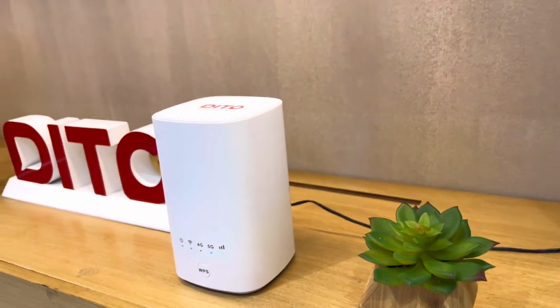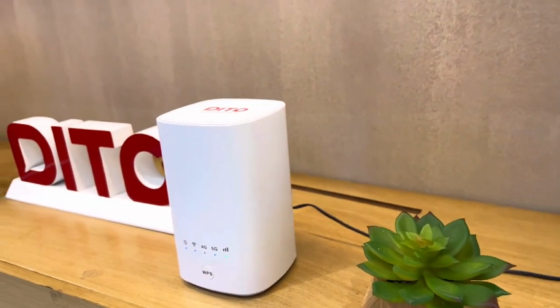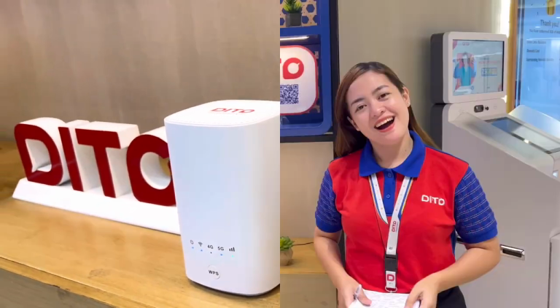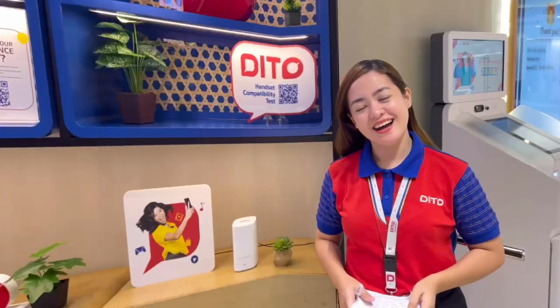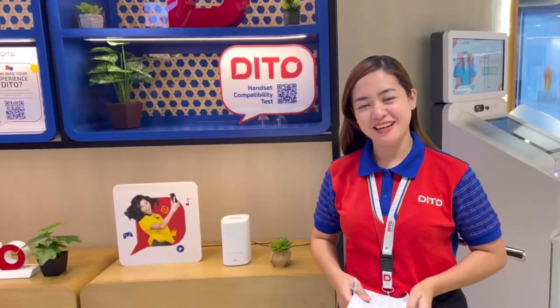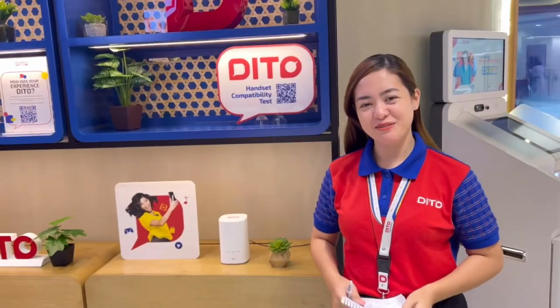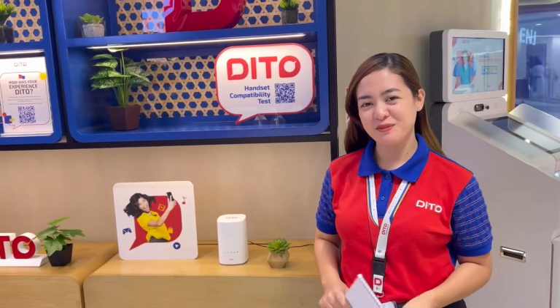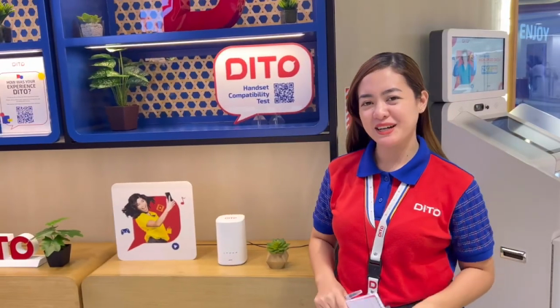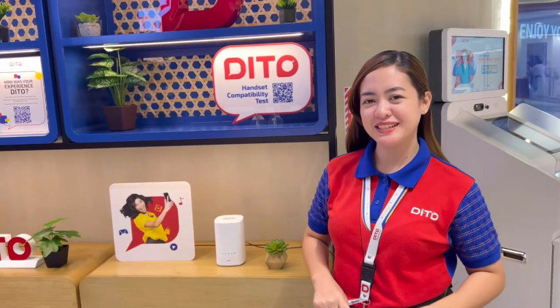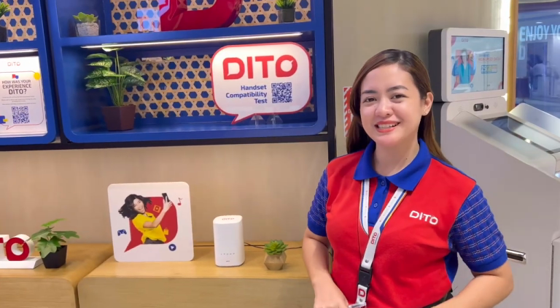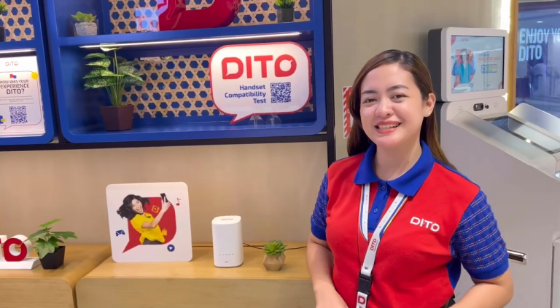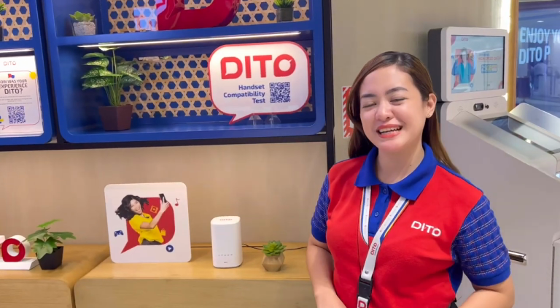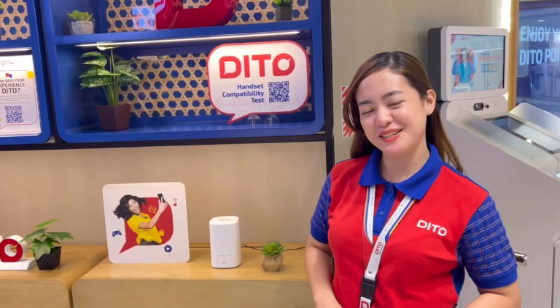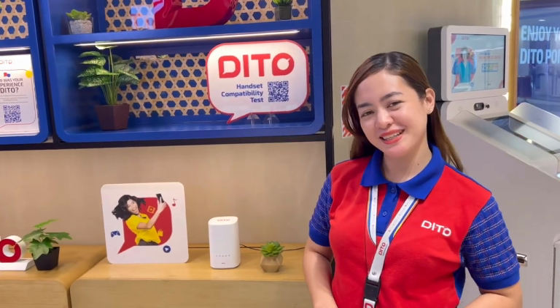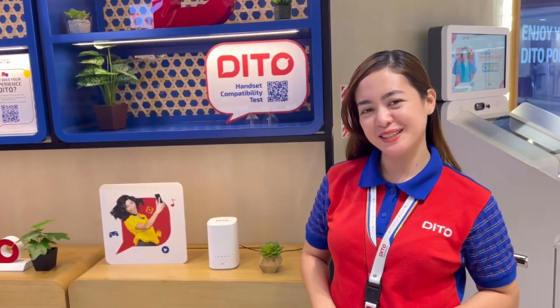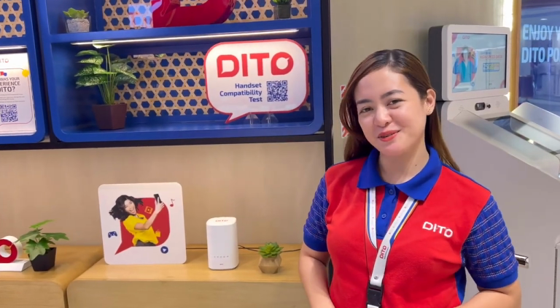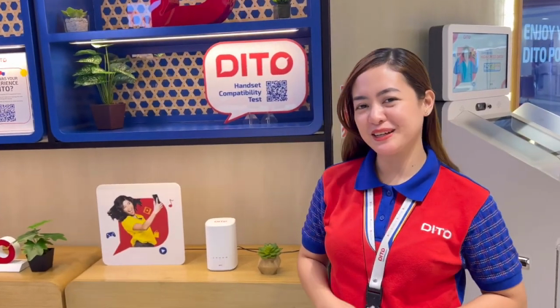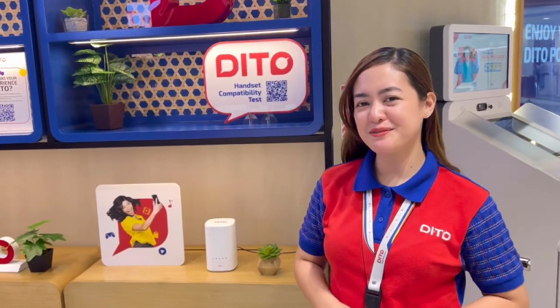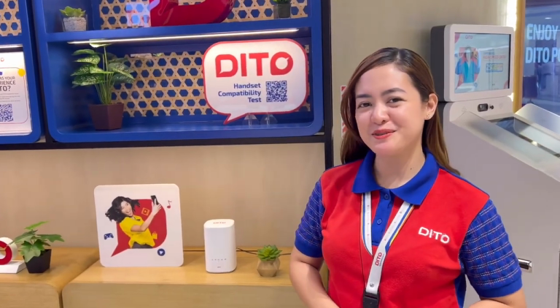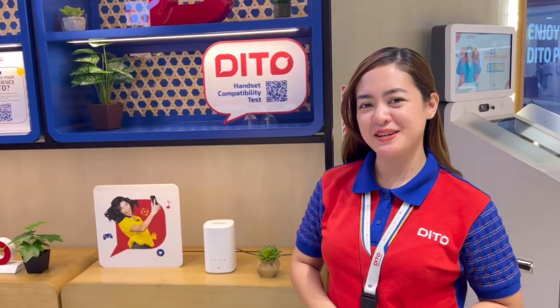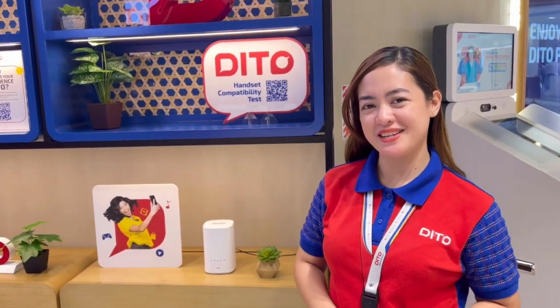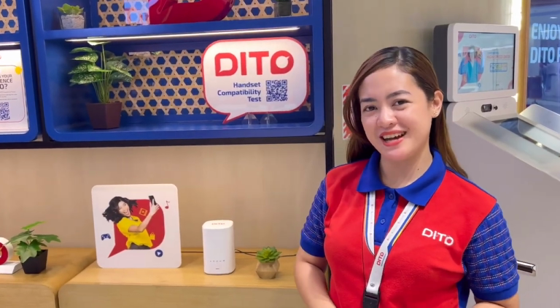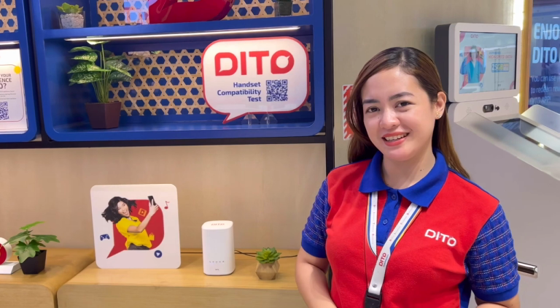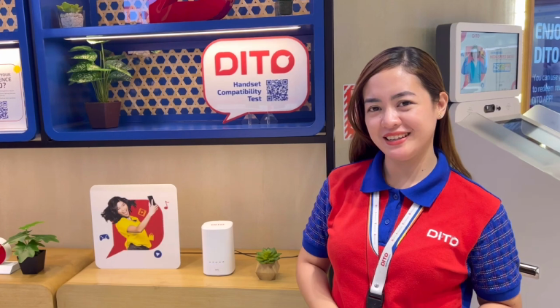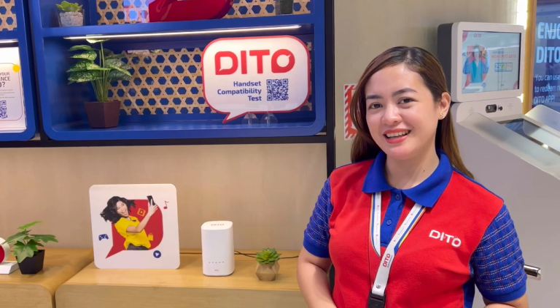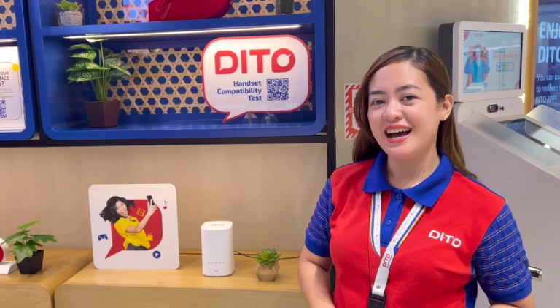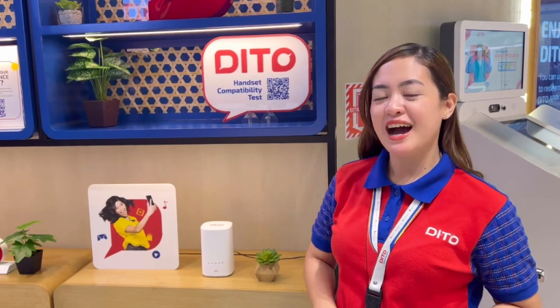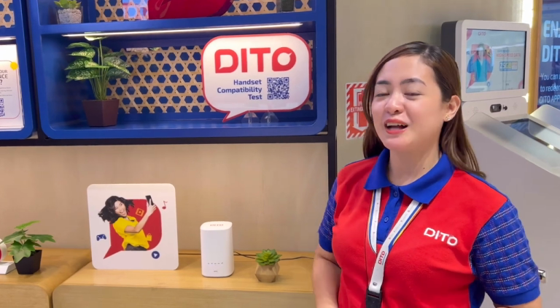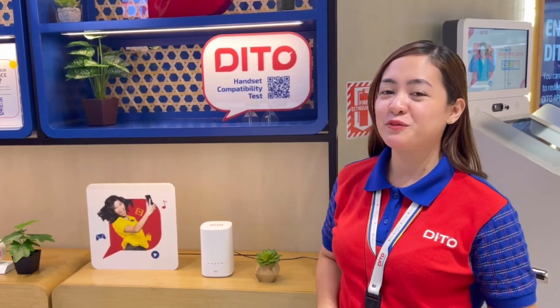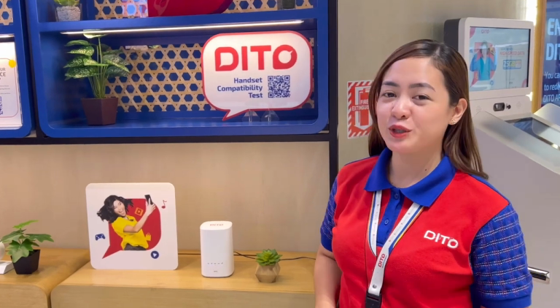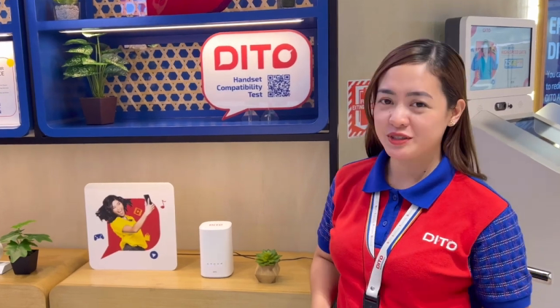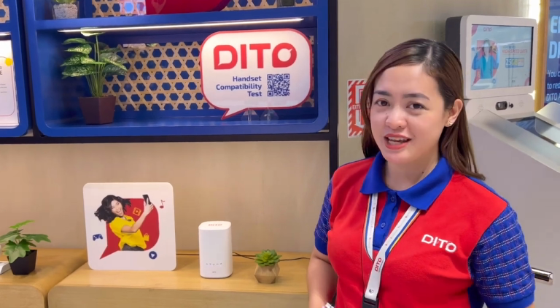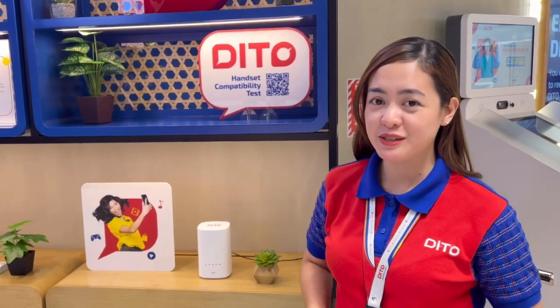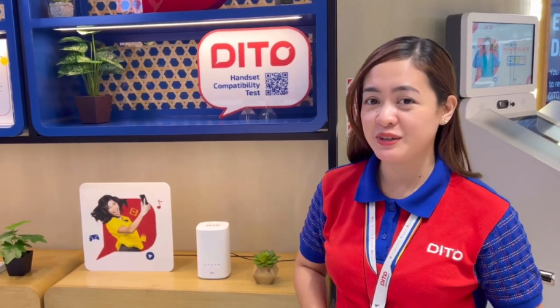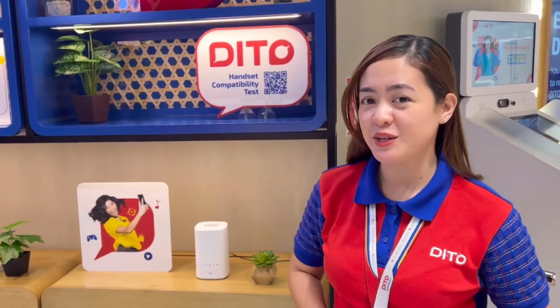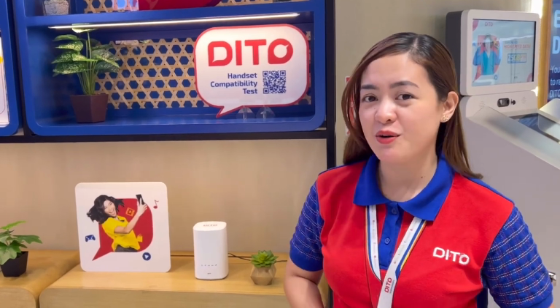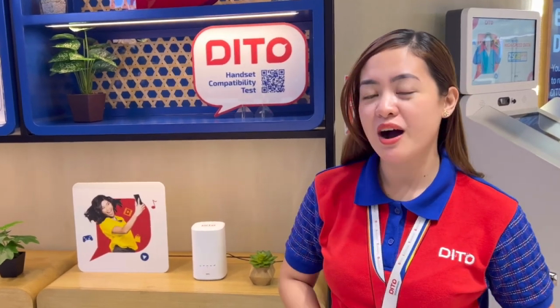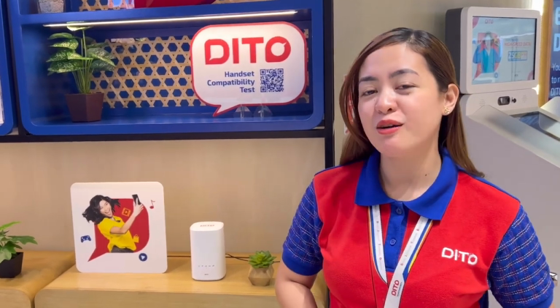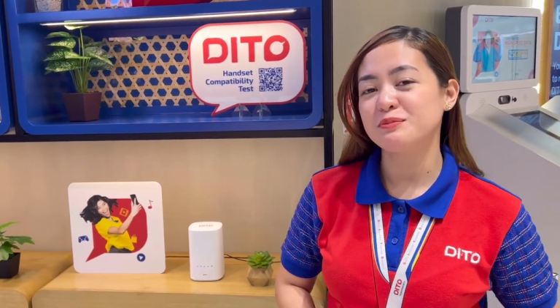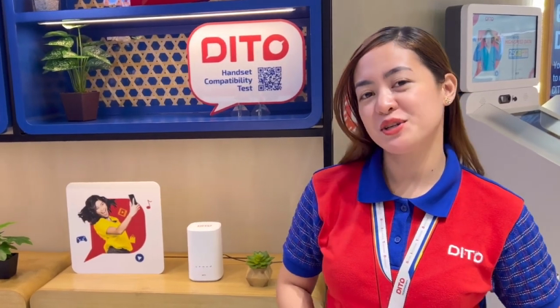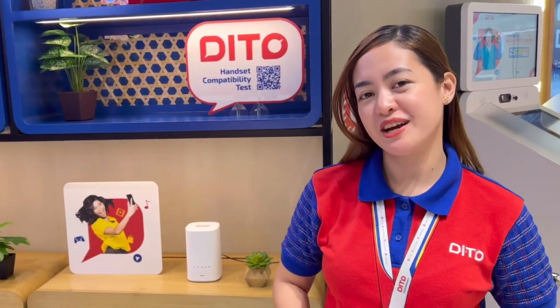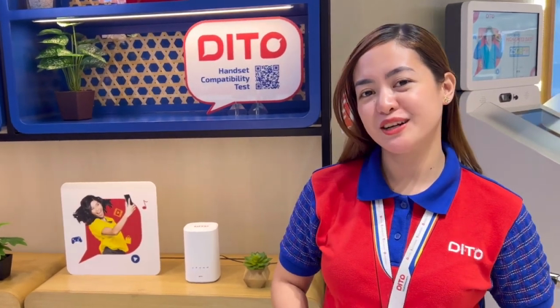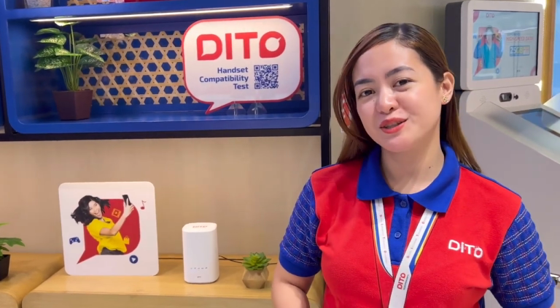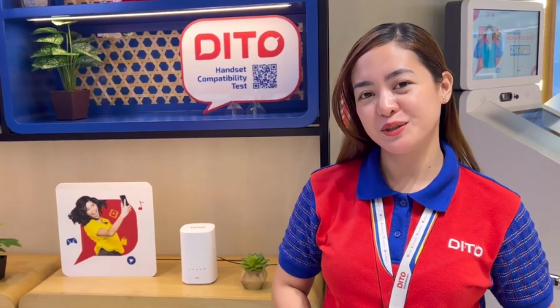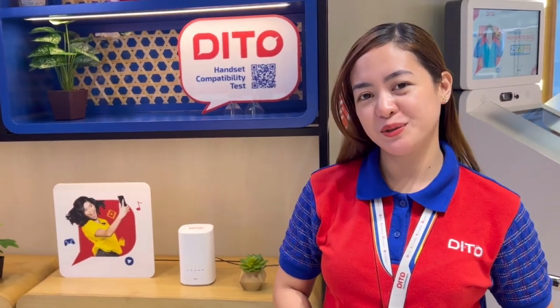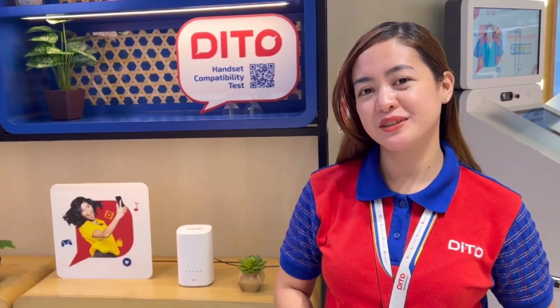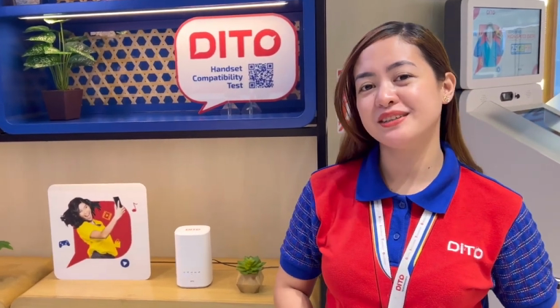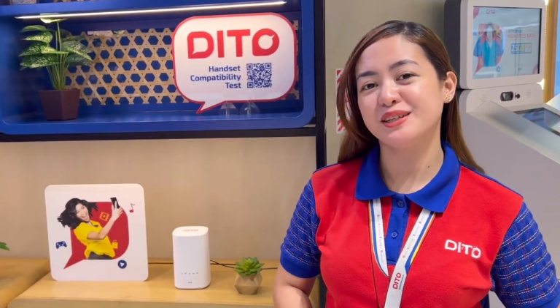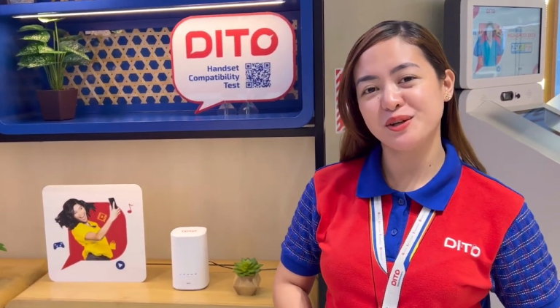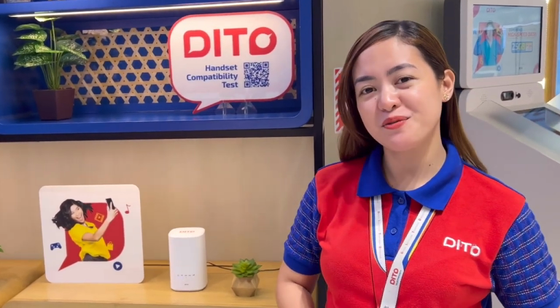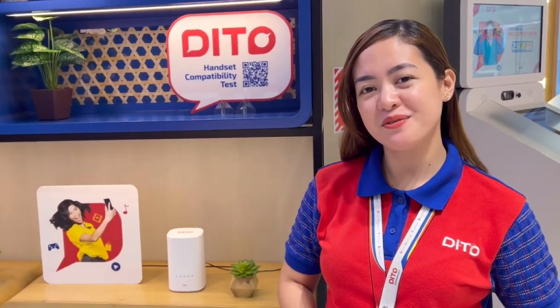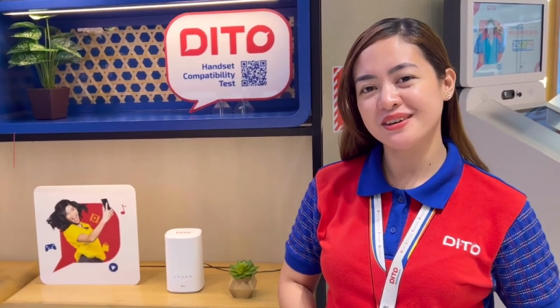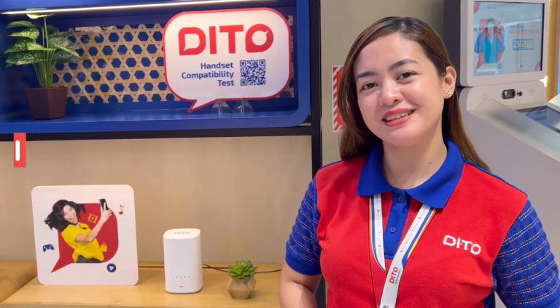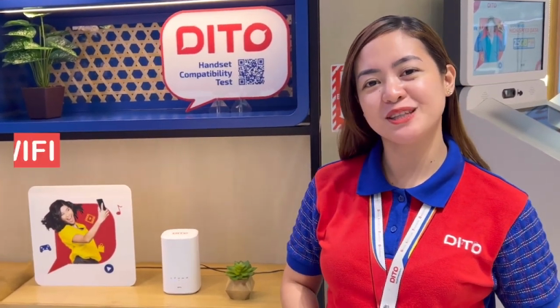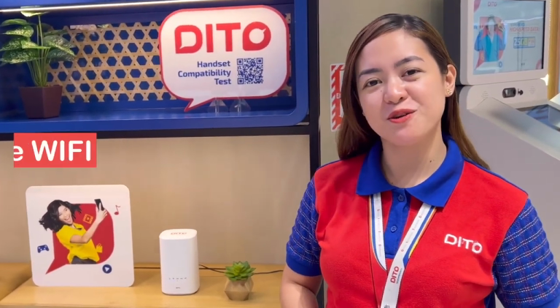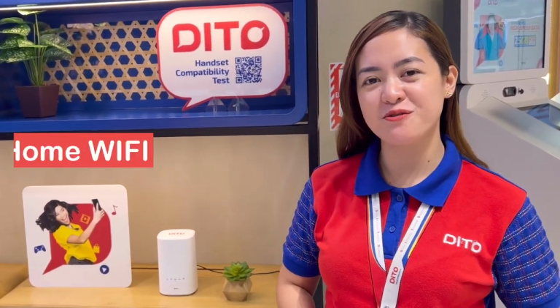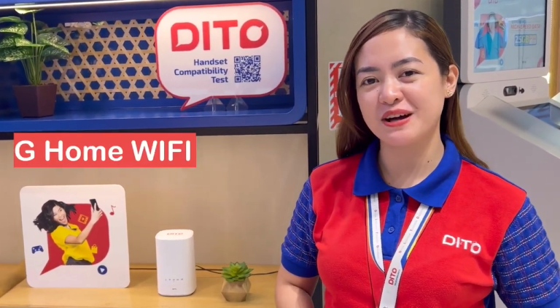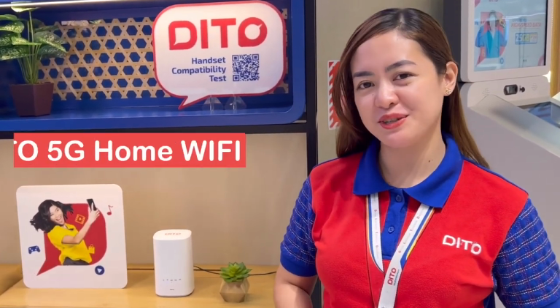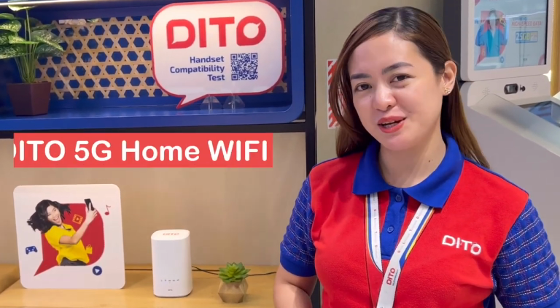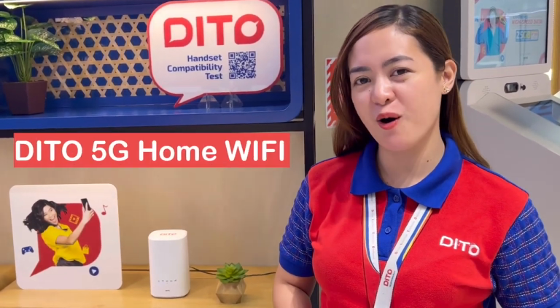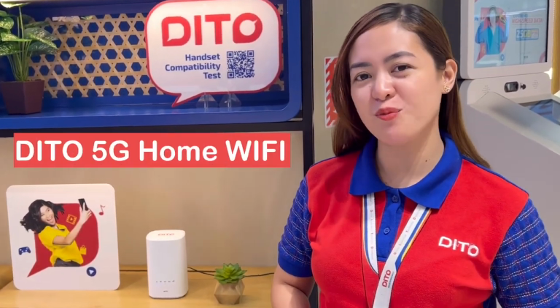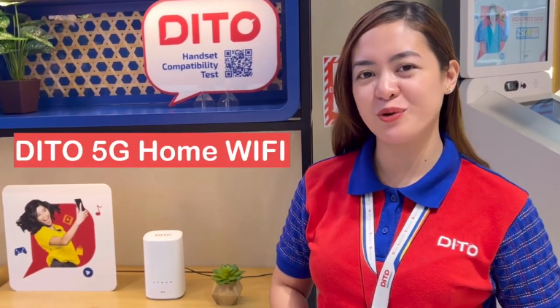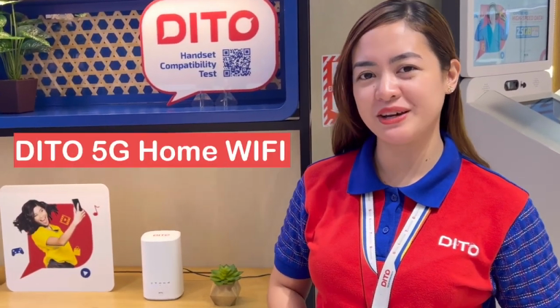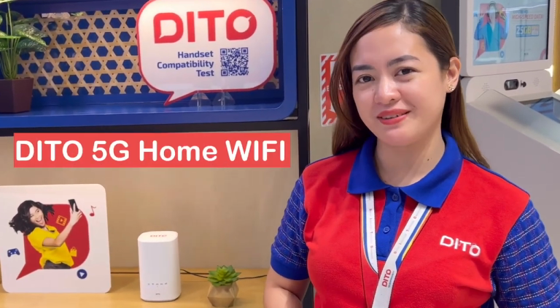Hi everyone, this is Angel and welcome to my channel. For today's video, I will be sharing with you the new Ditto 5G Home WiFi.